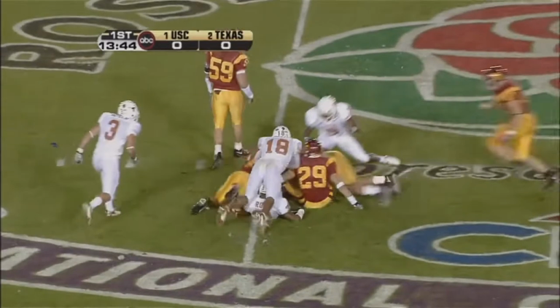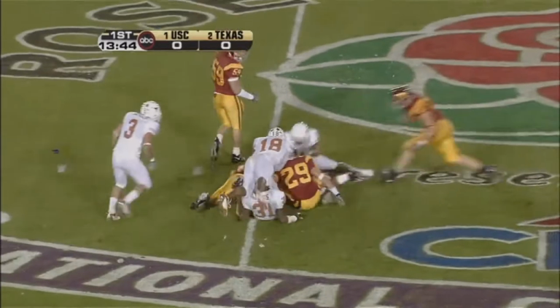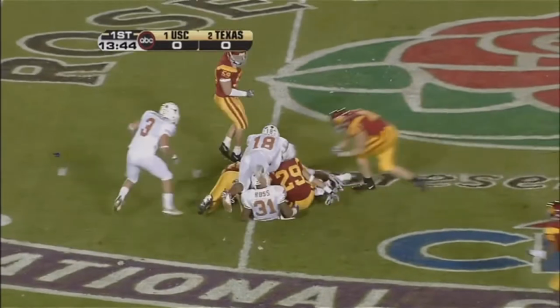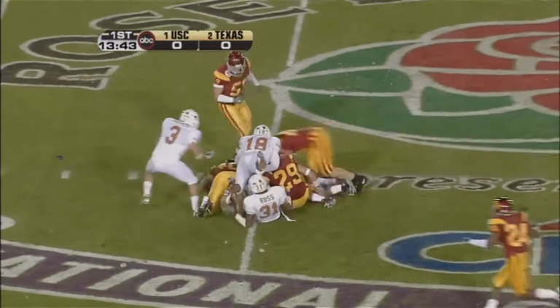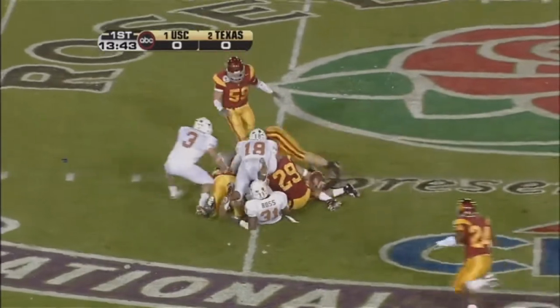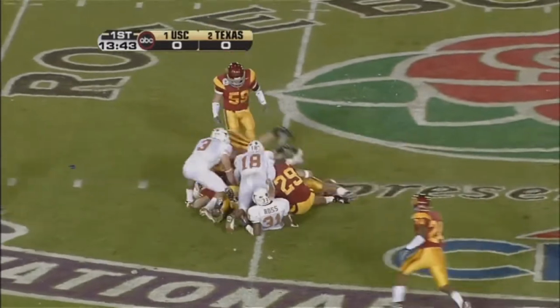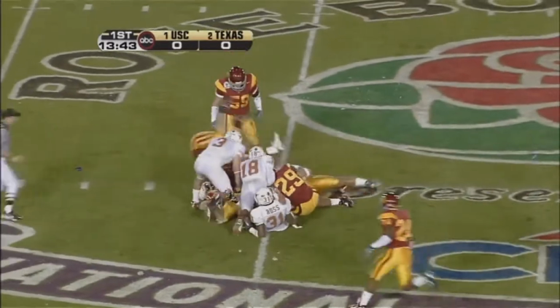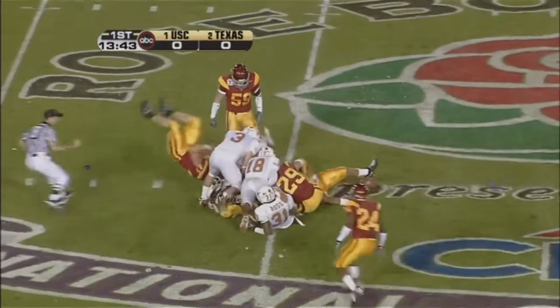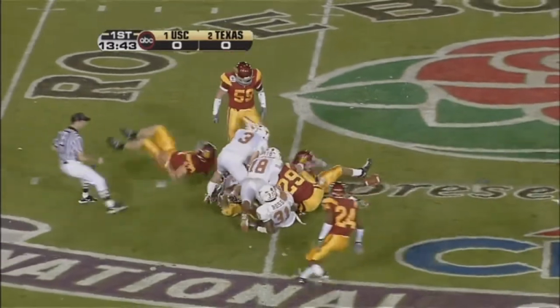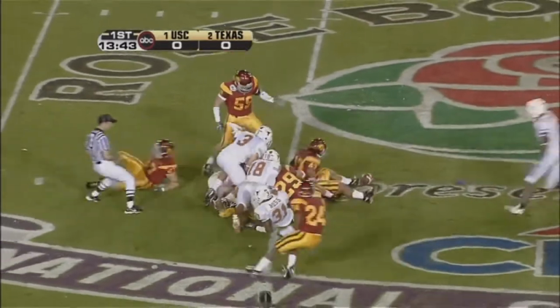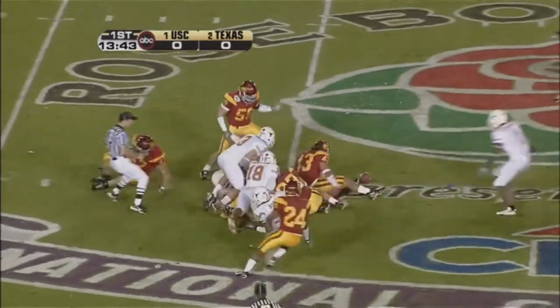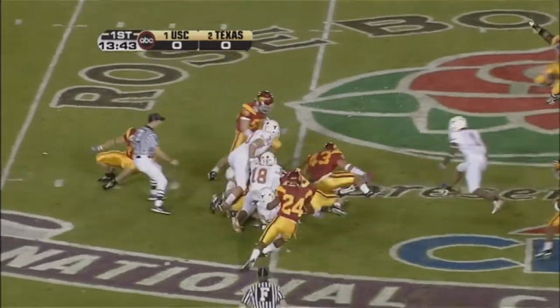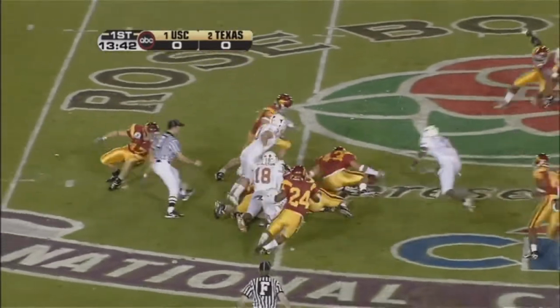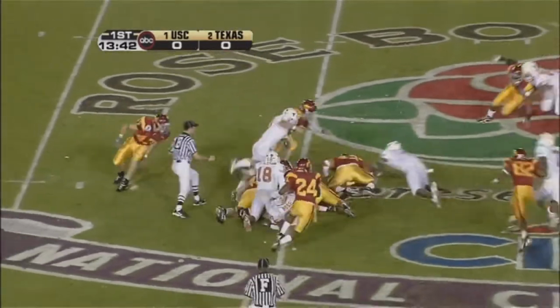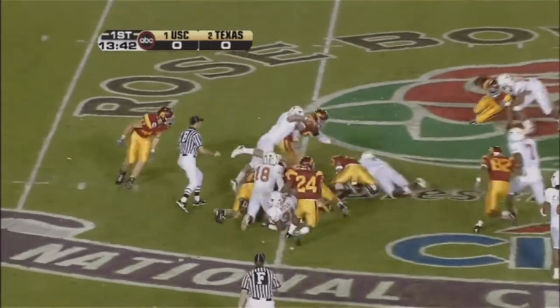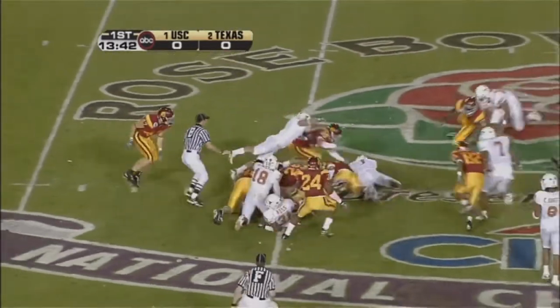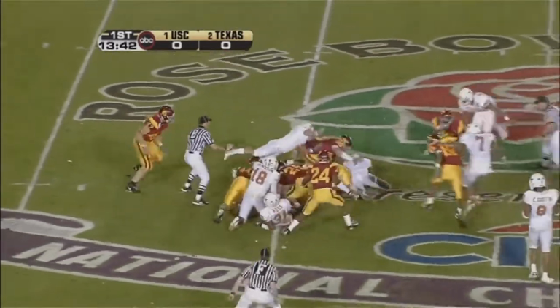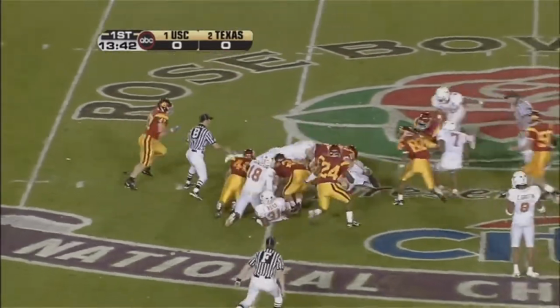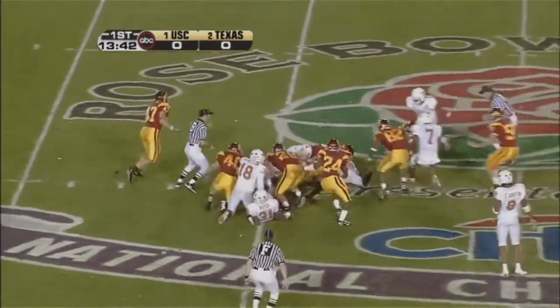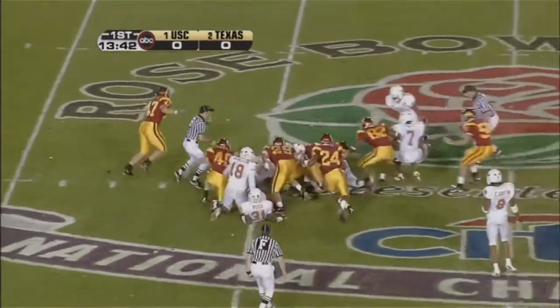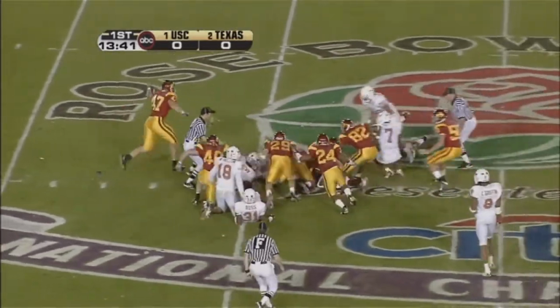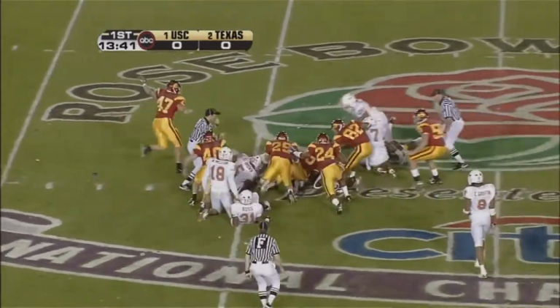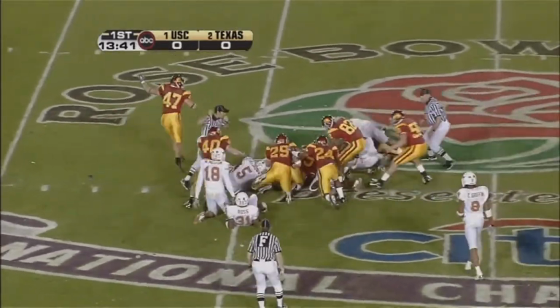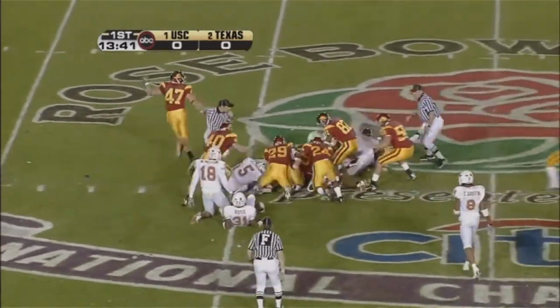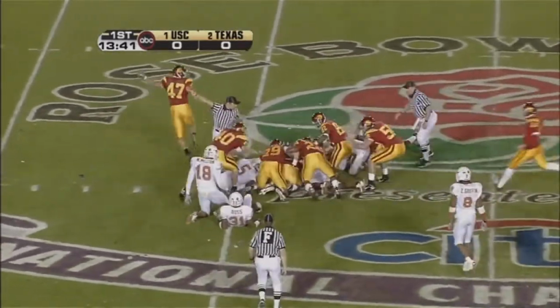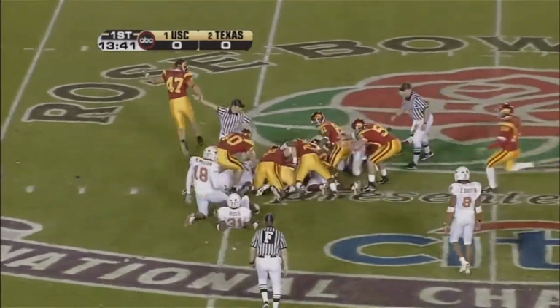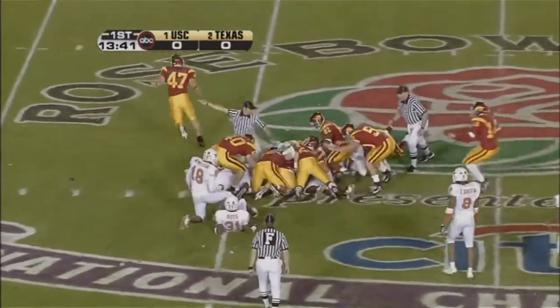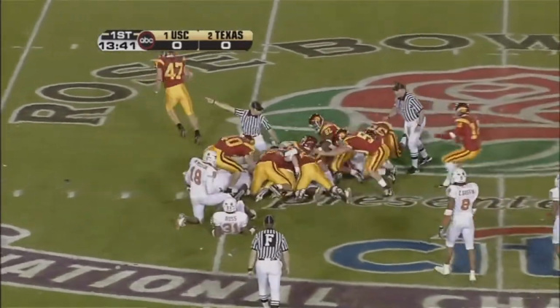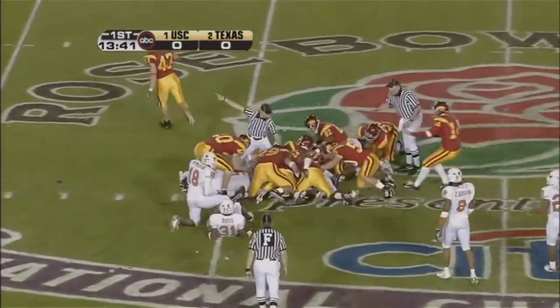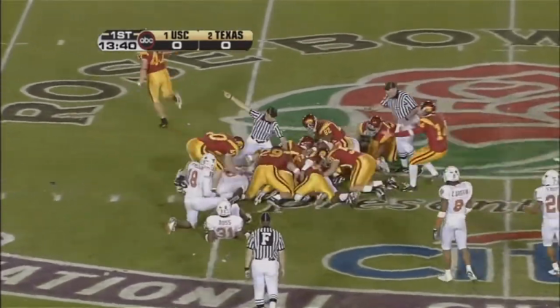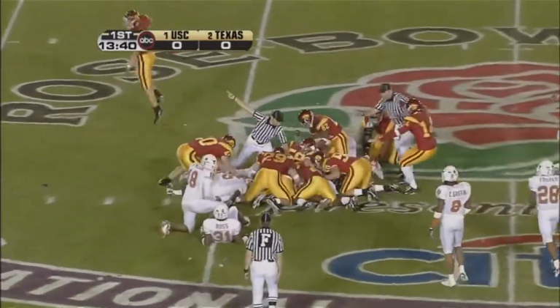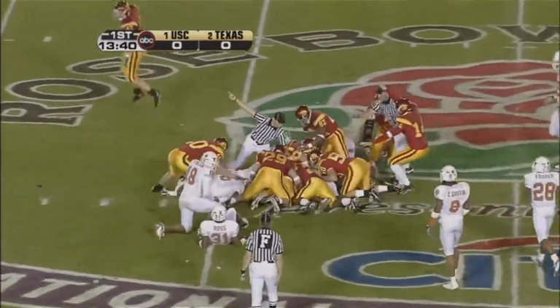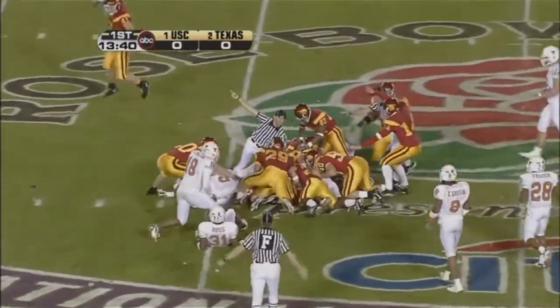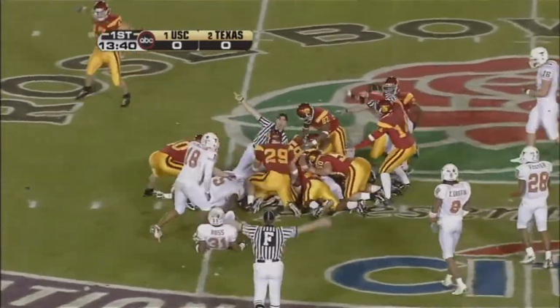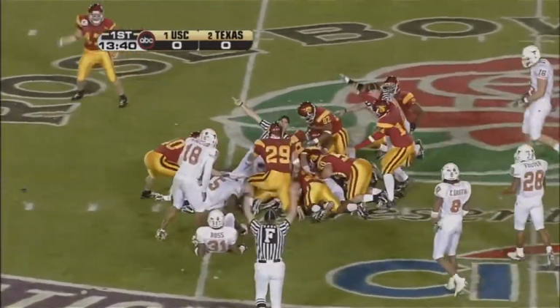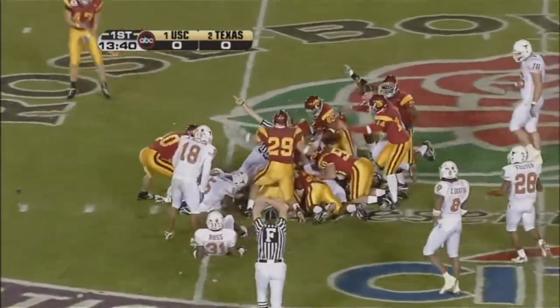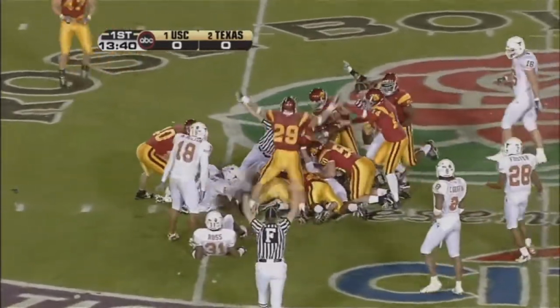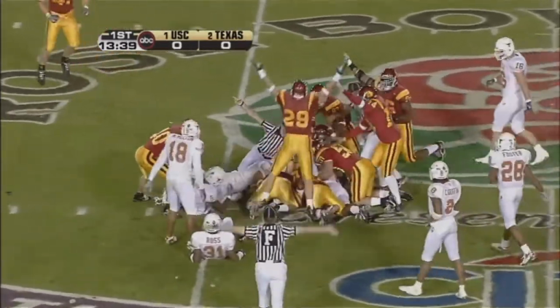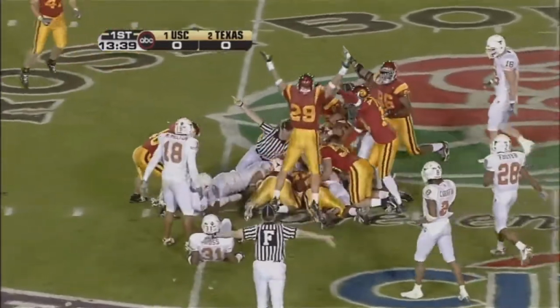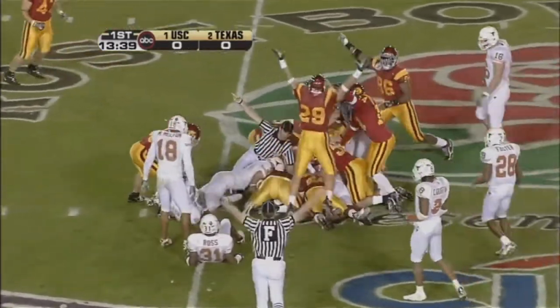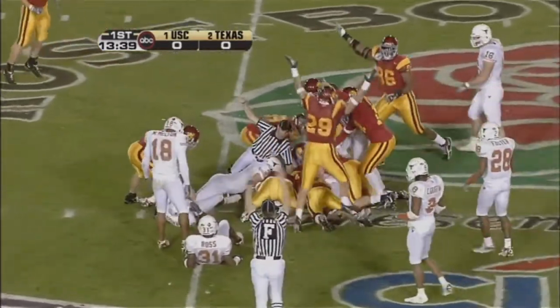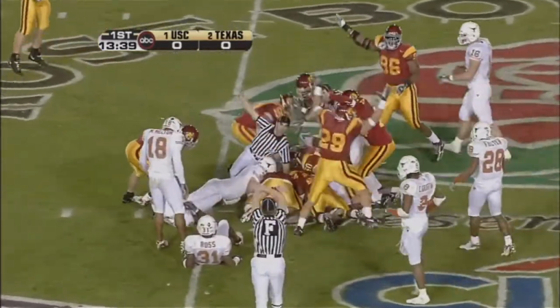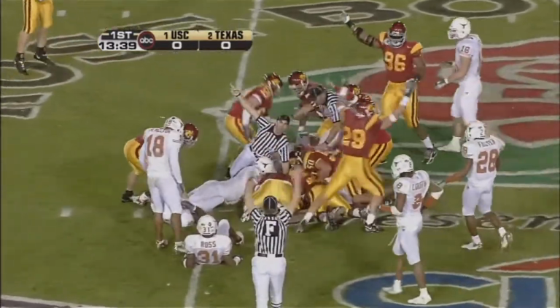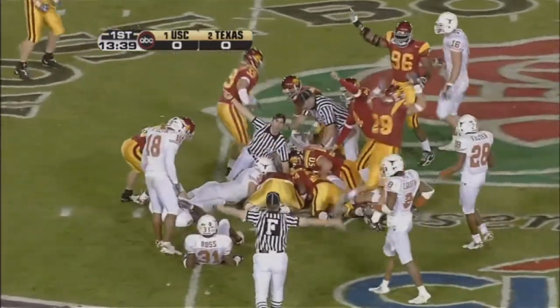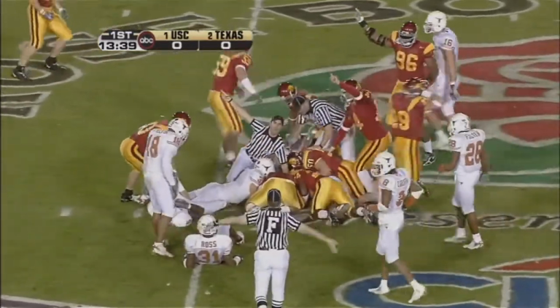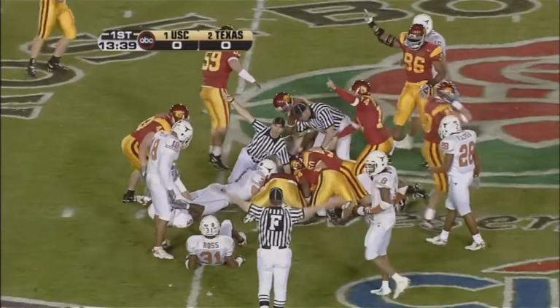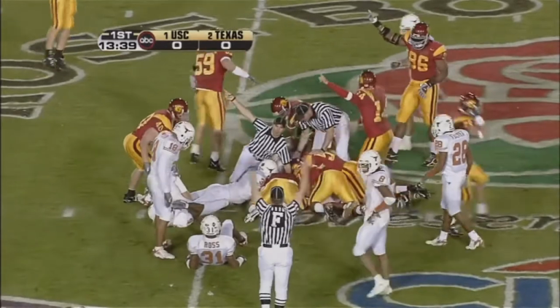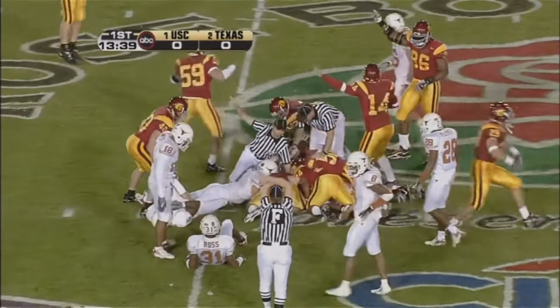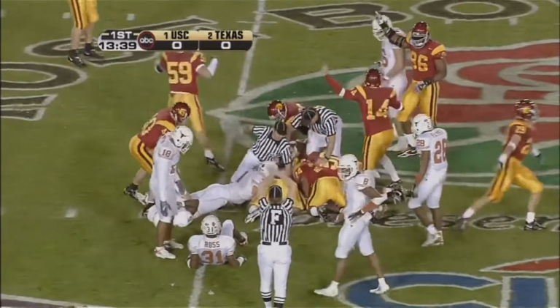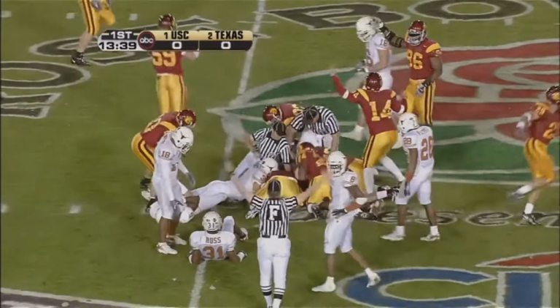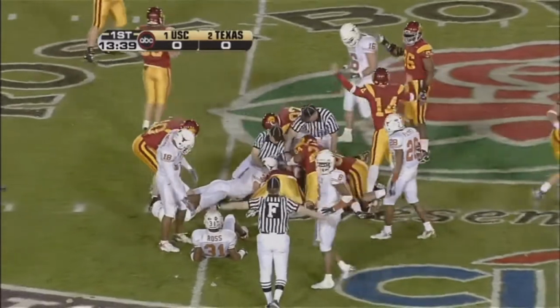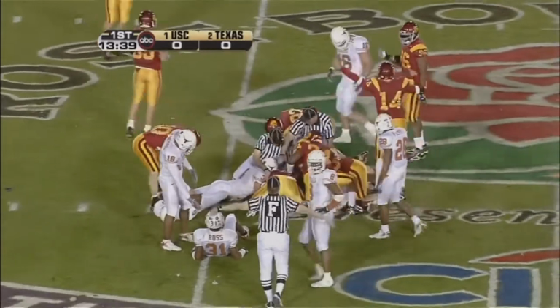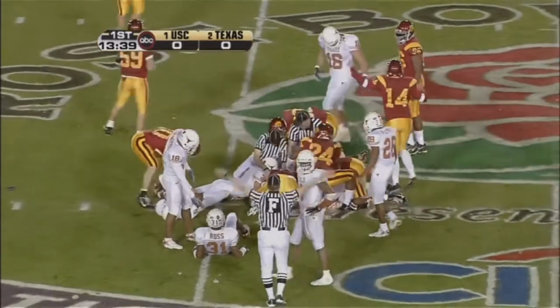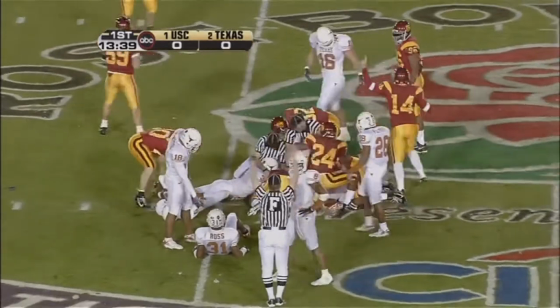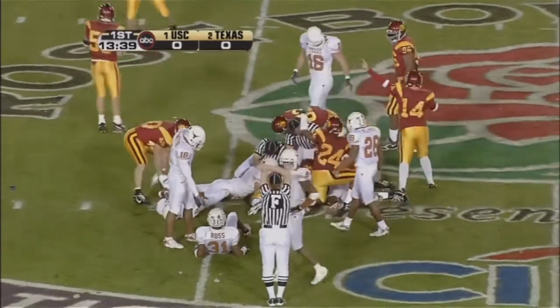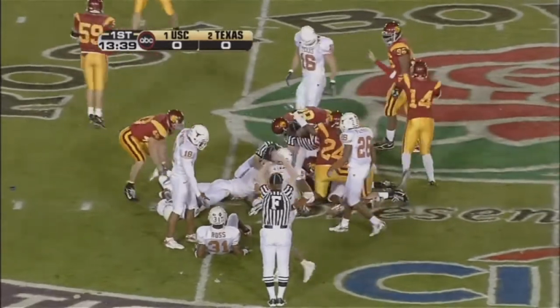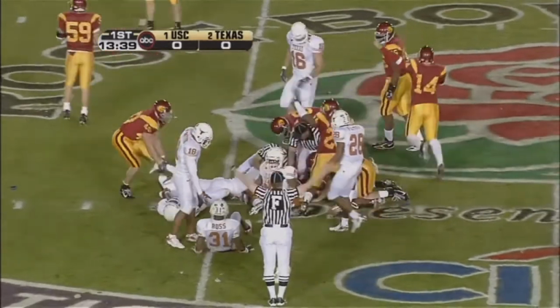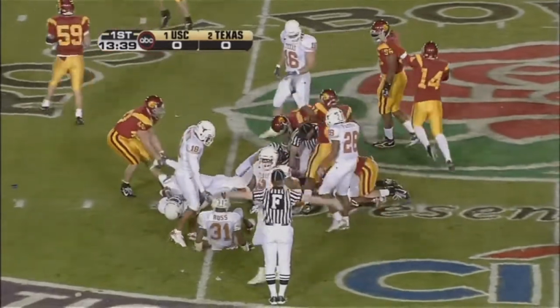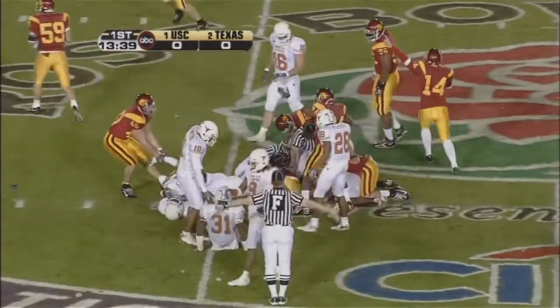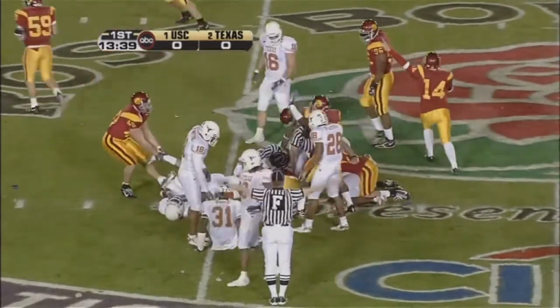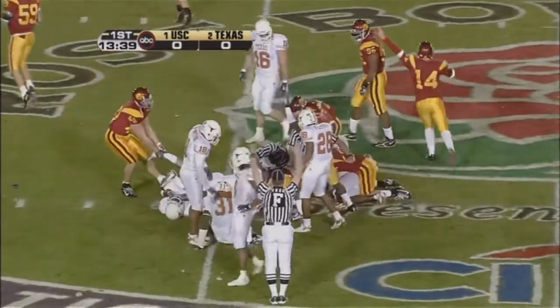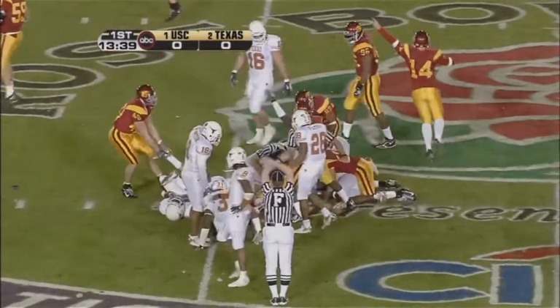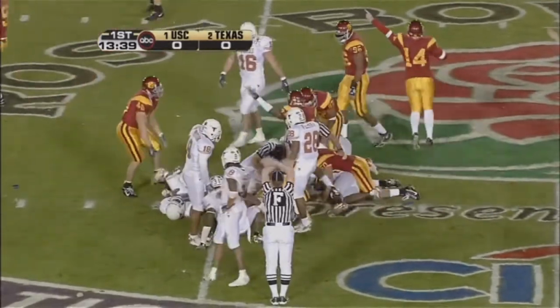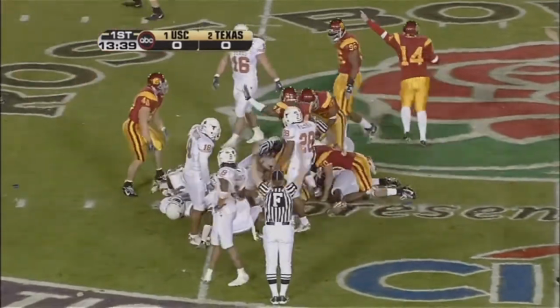Fumble! Texas man let low. Trojans have it. The Trojans get the football.